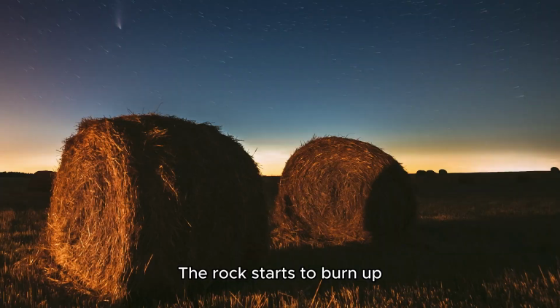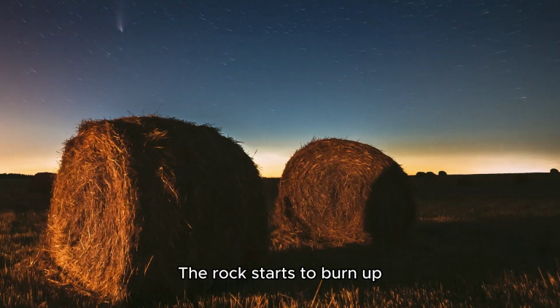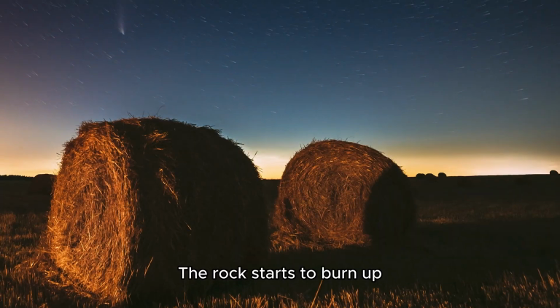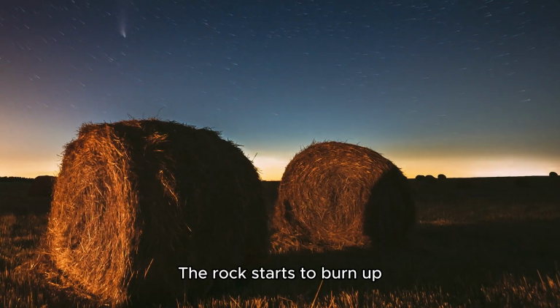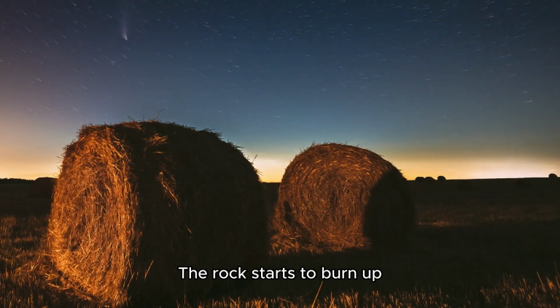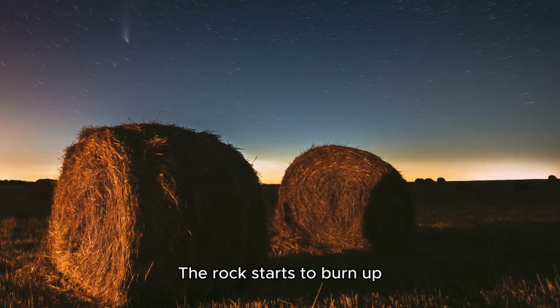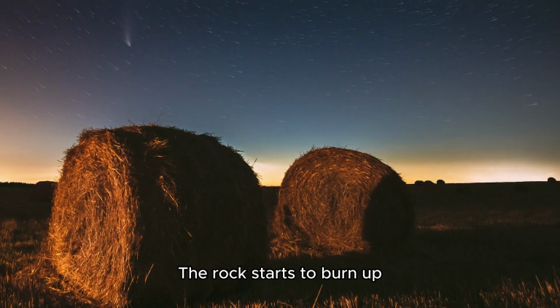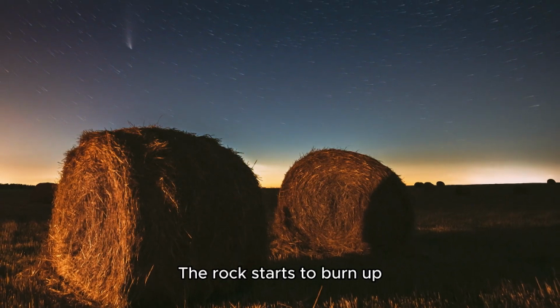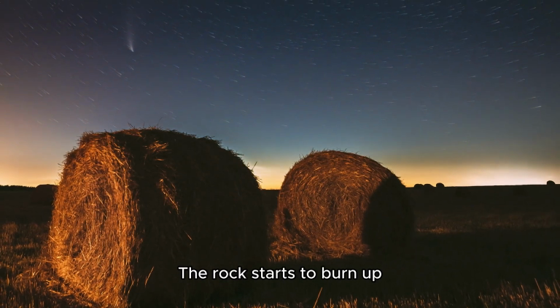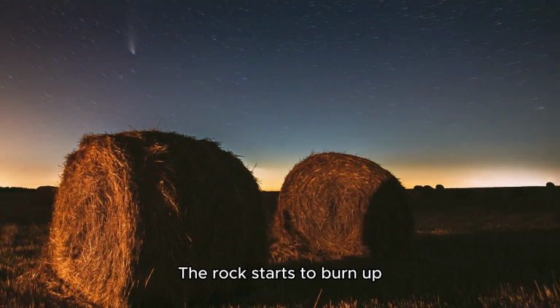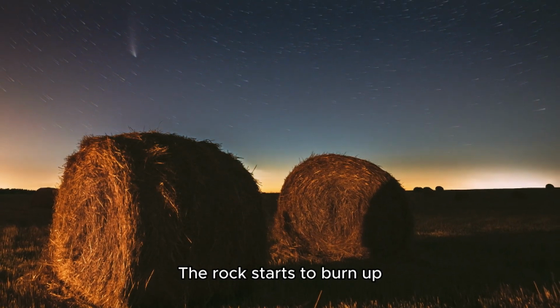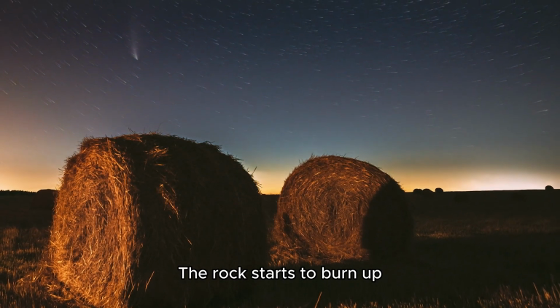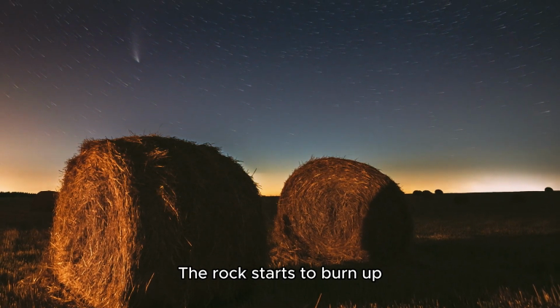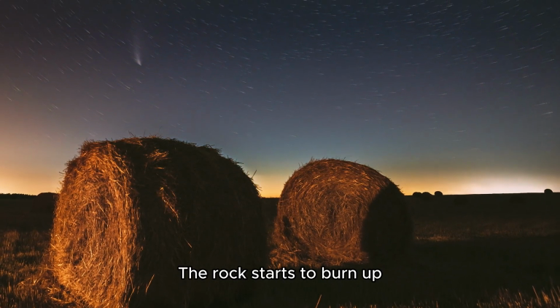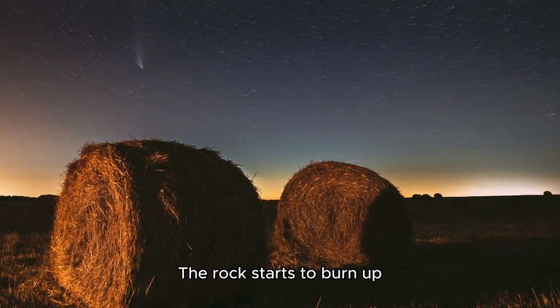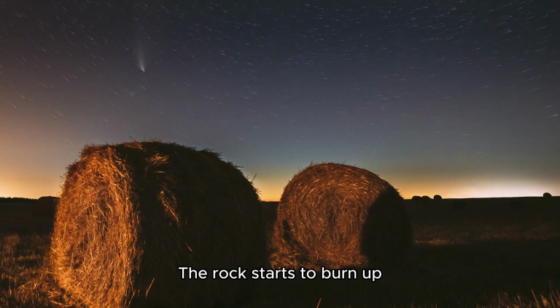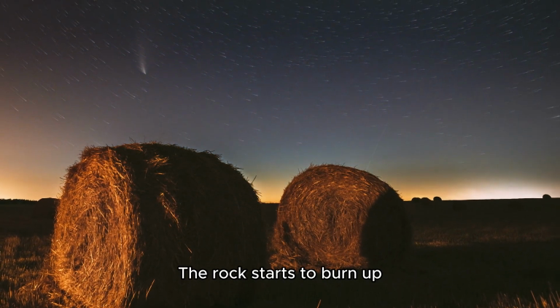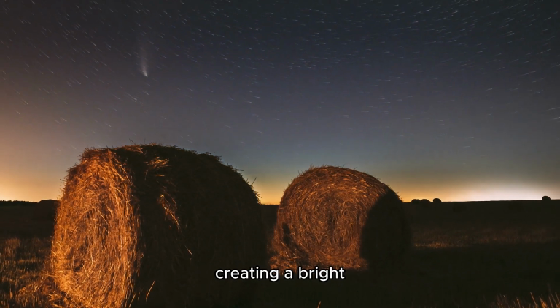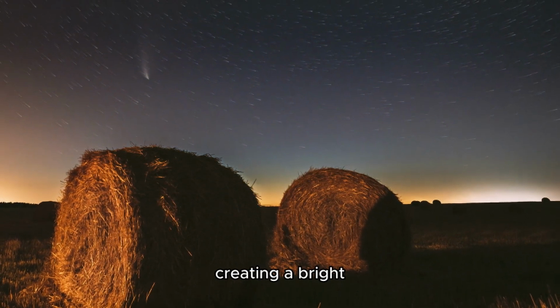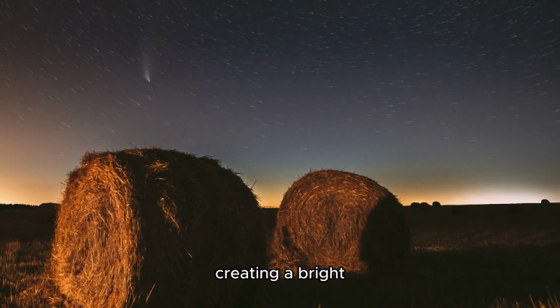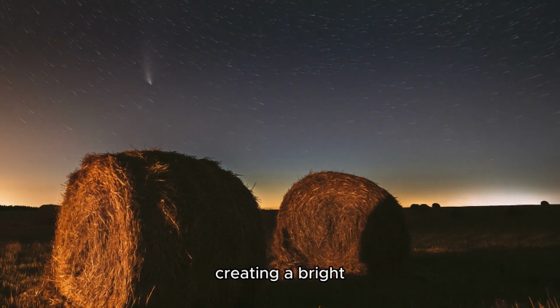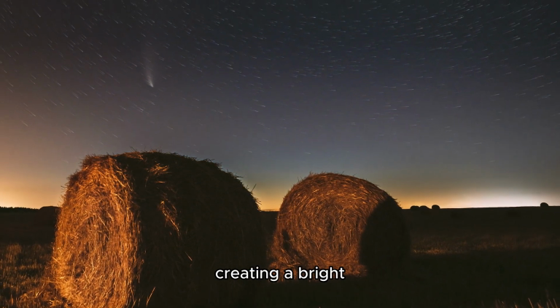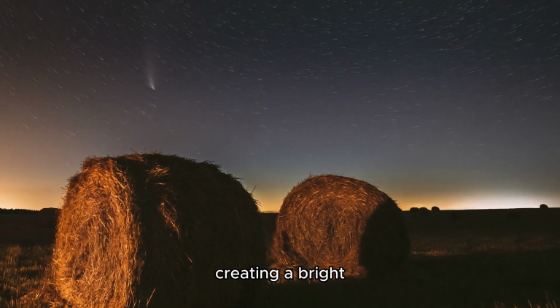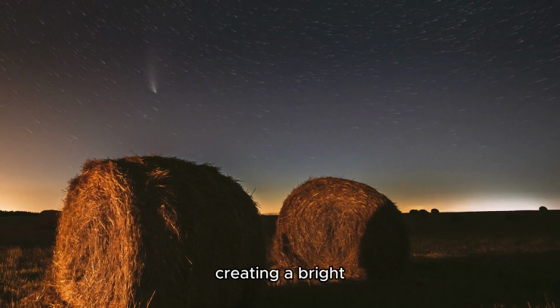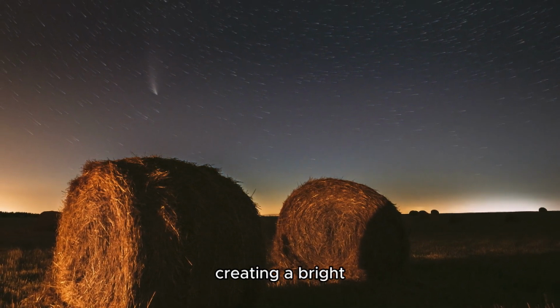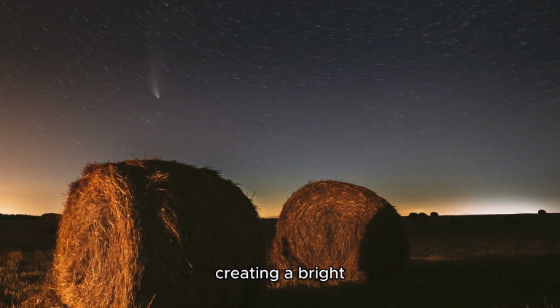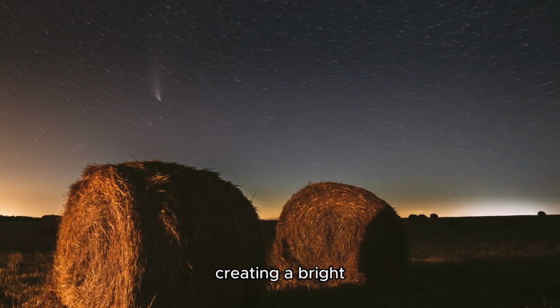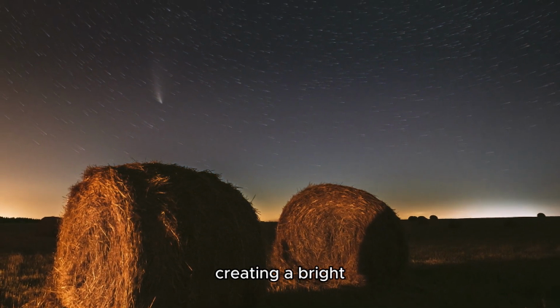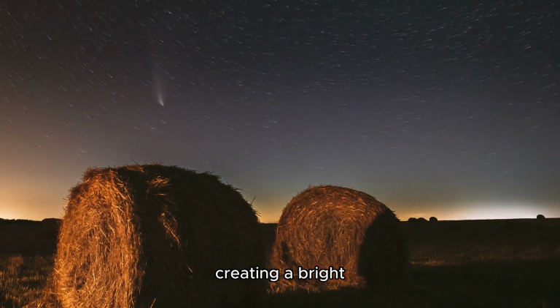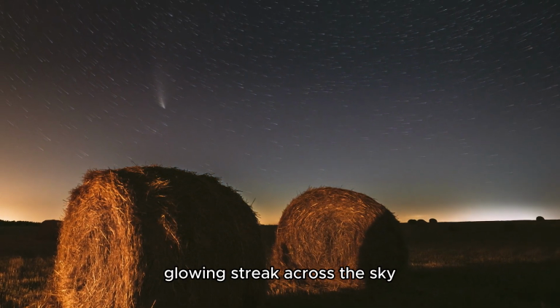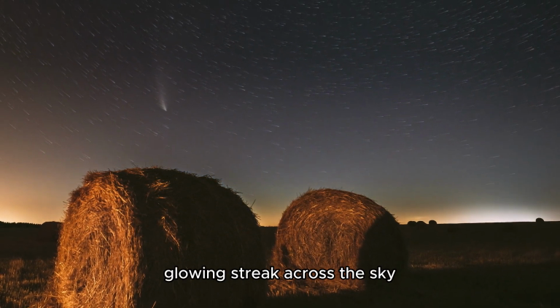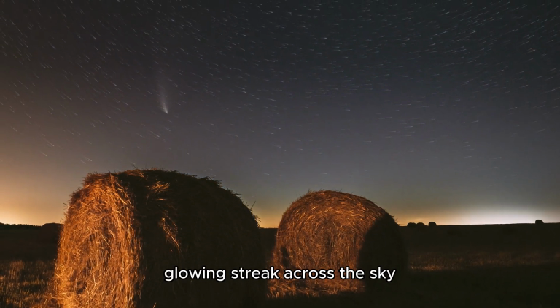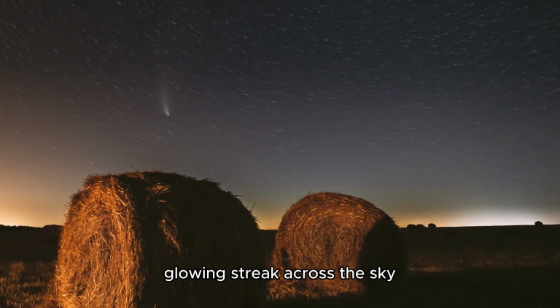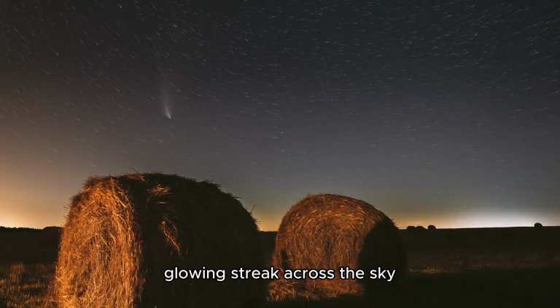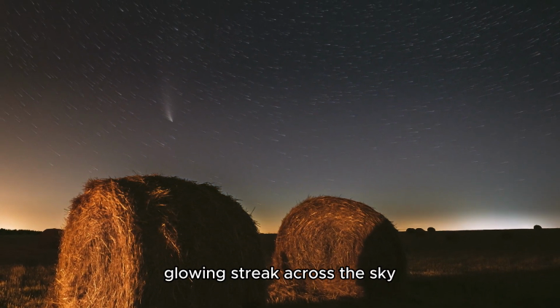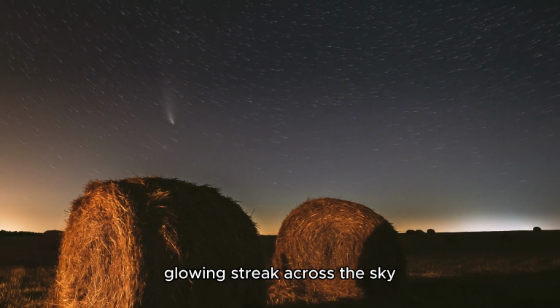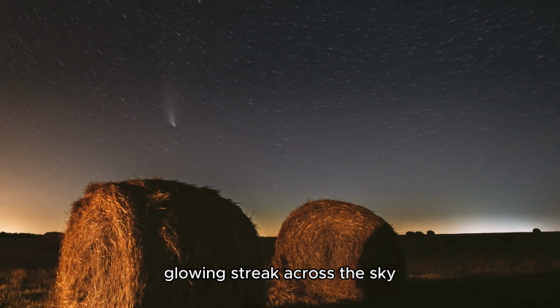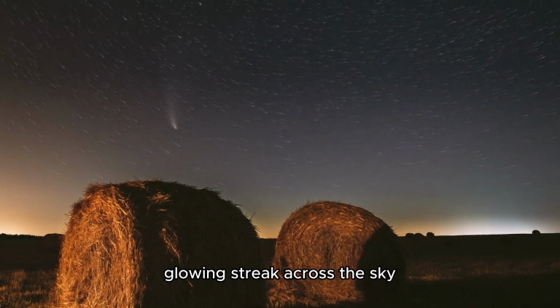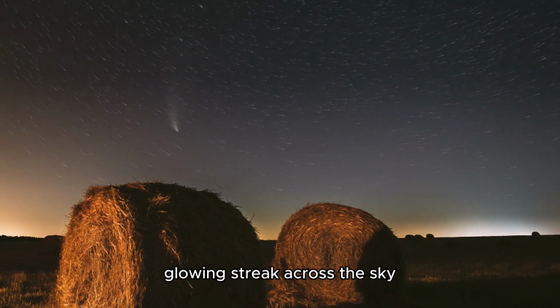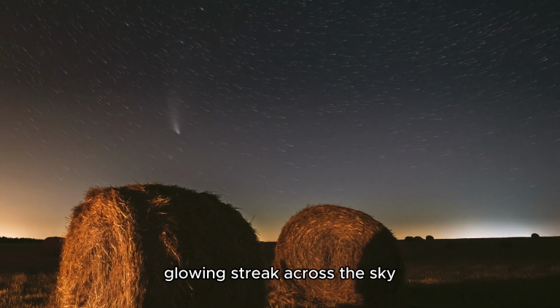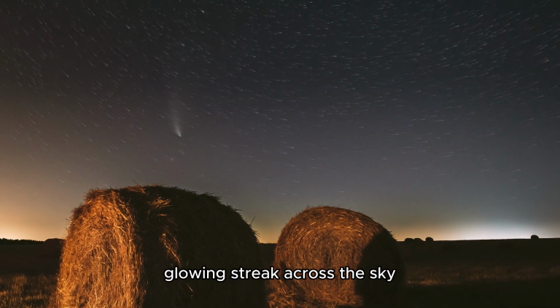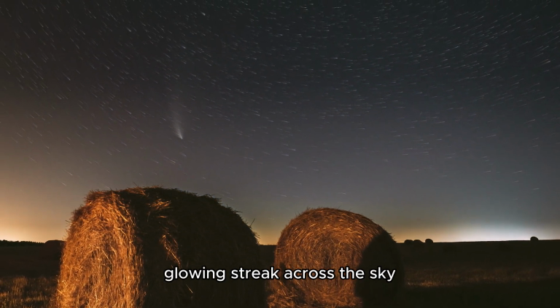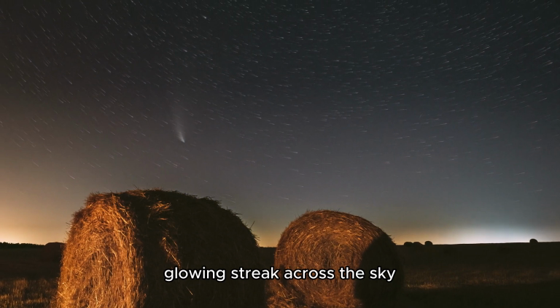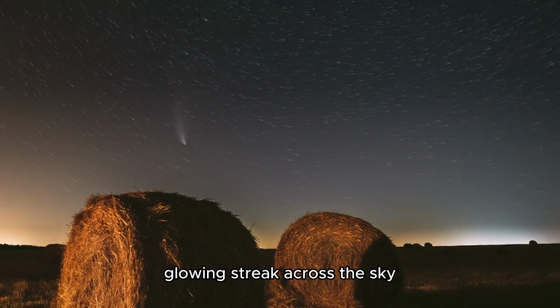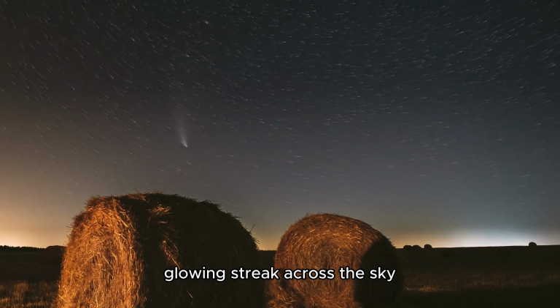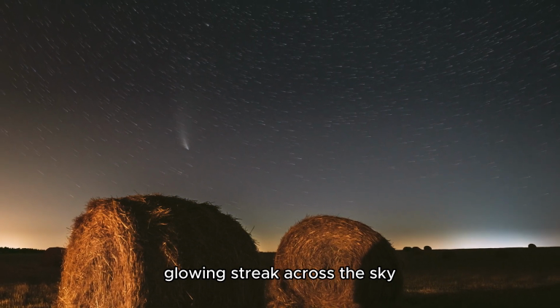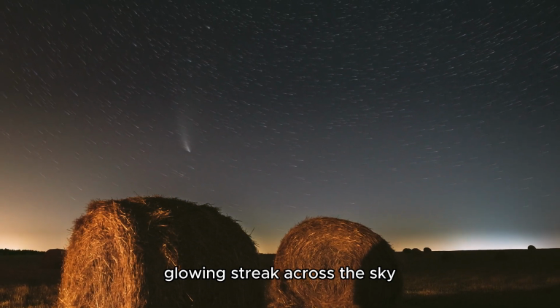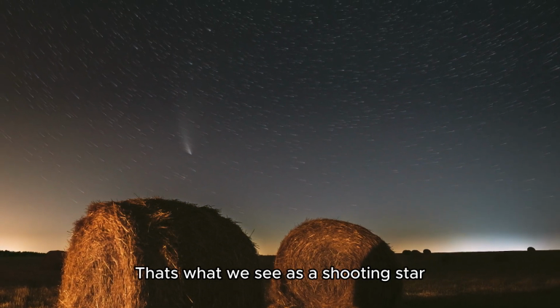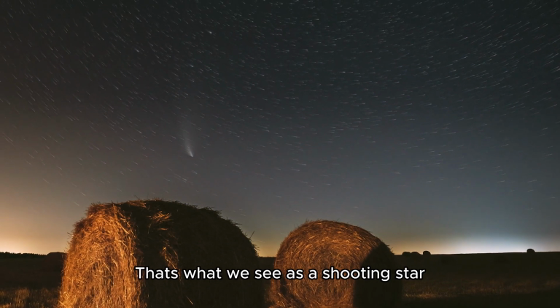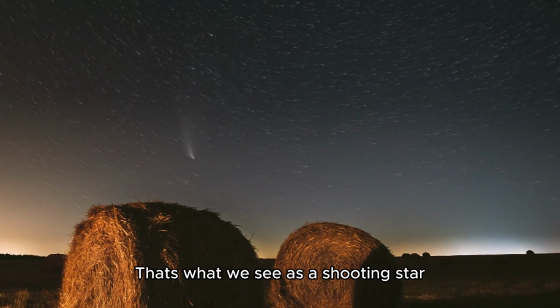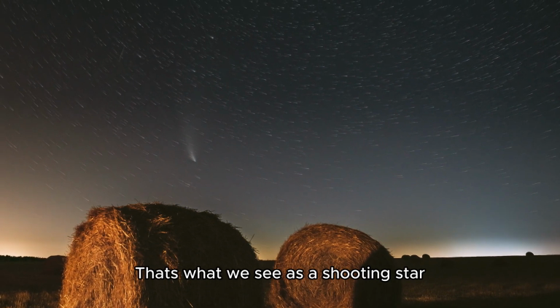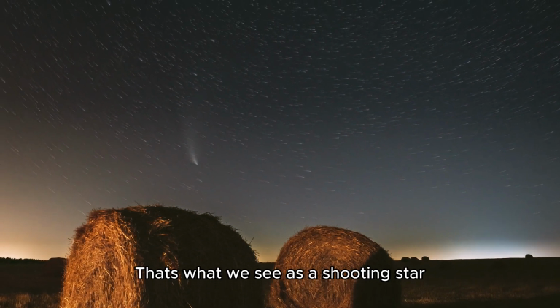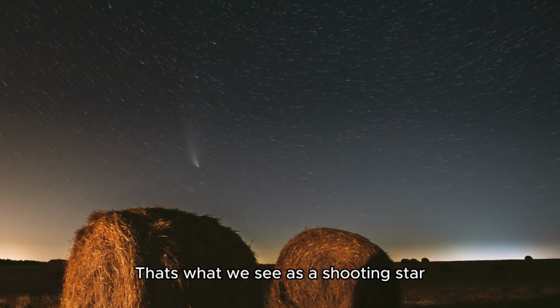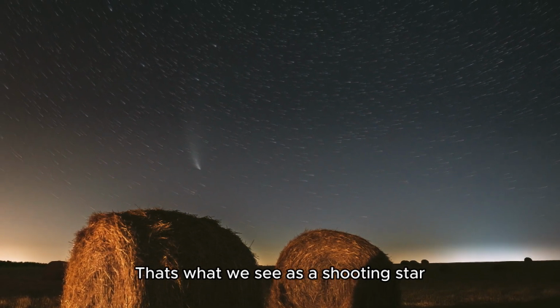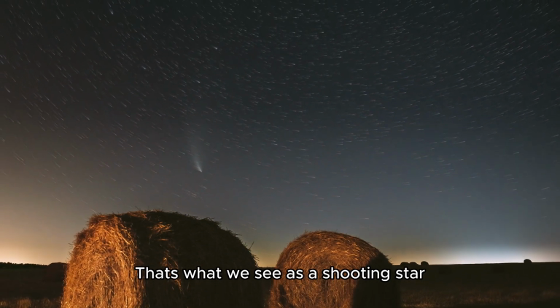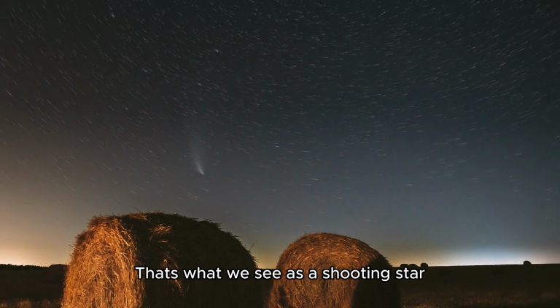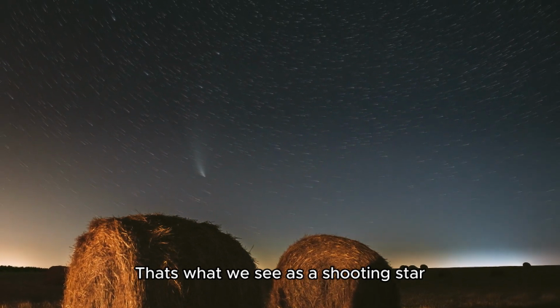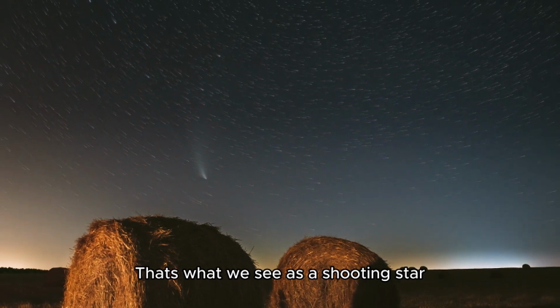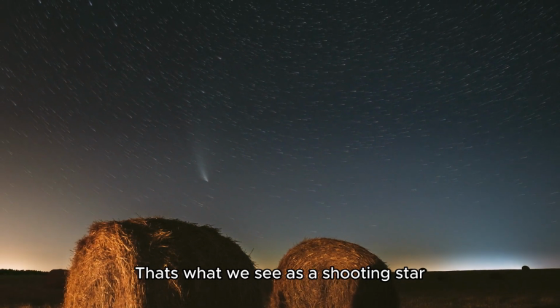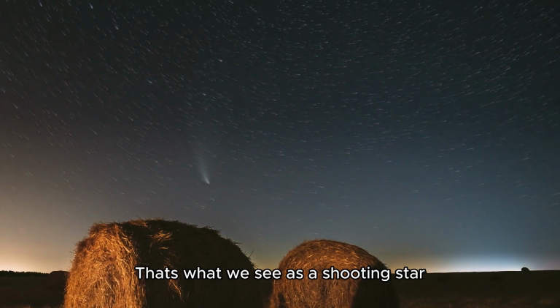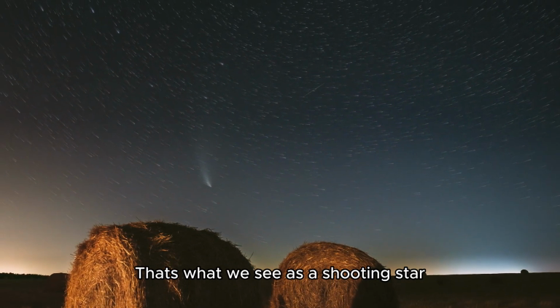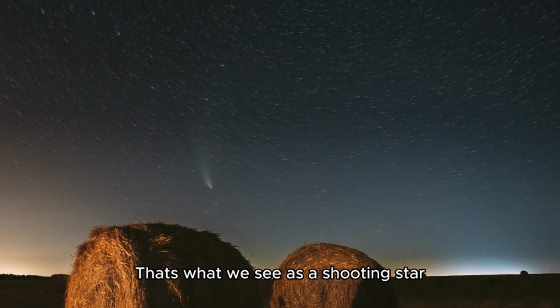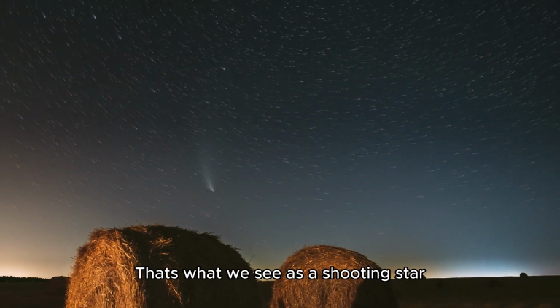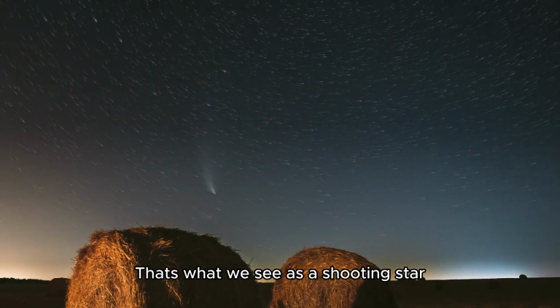The rock starts to burn up, creating a bright, glowing streak across the sky. That's what we see as a shooting star.